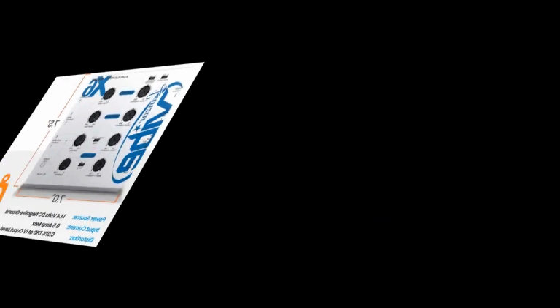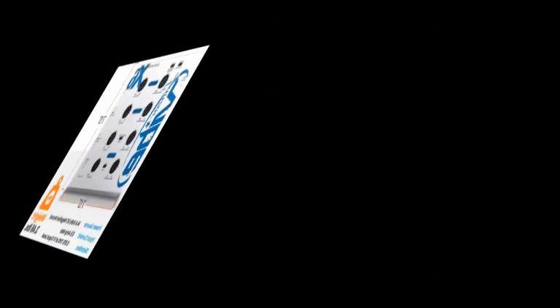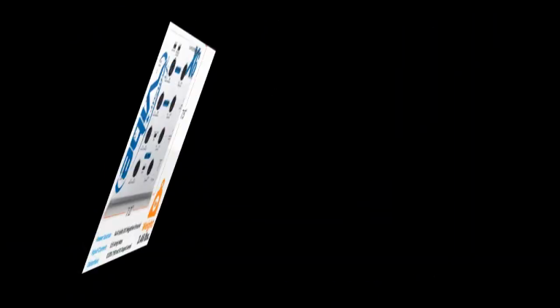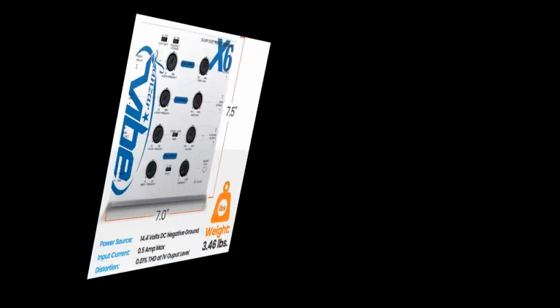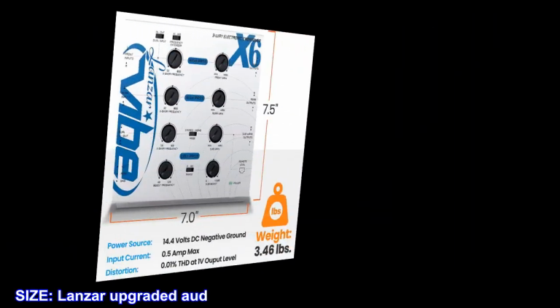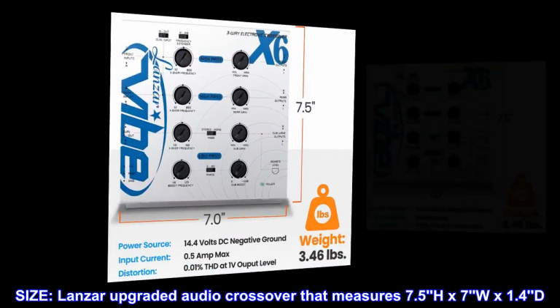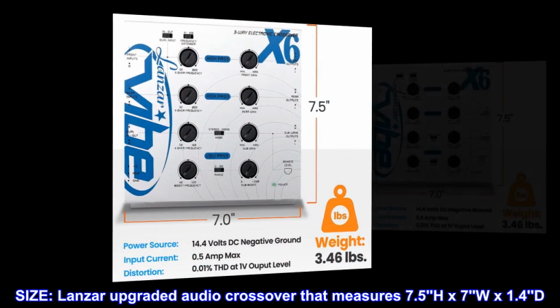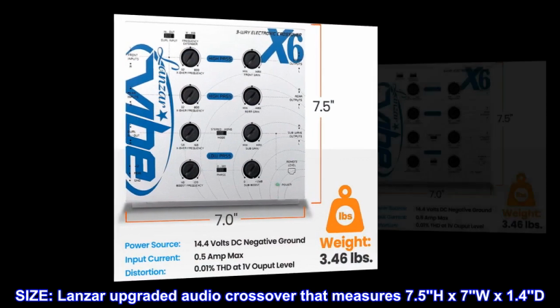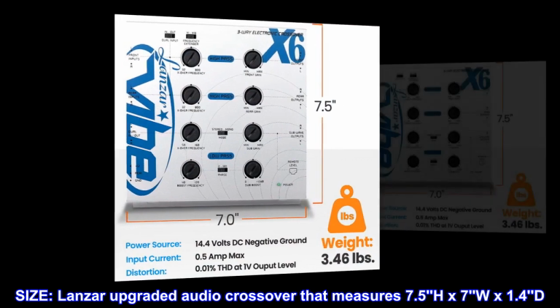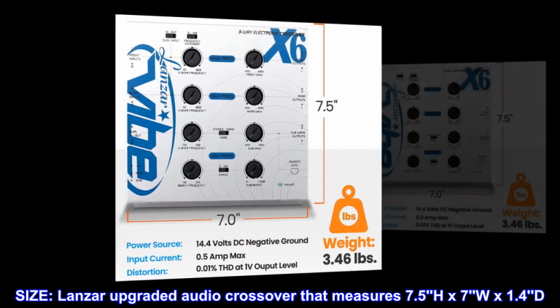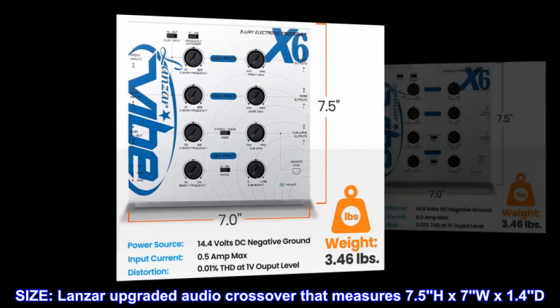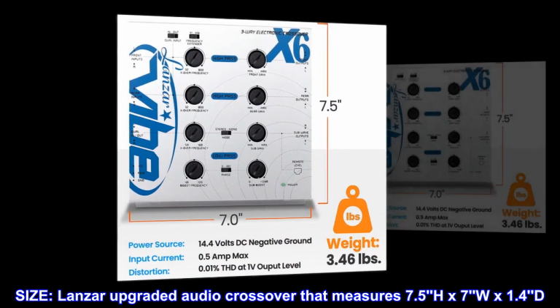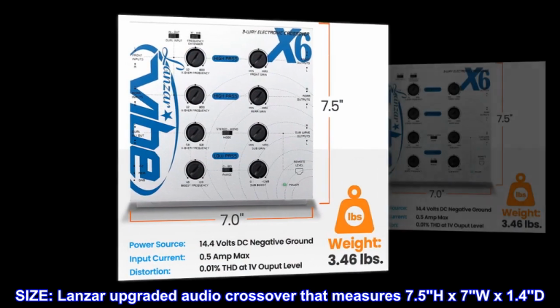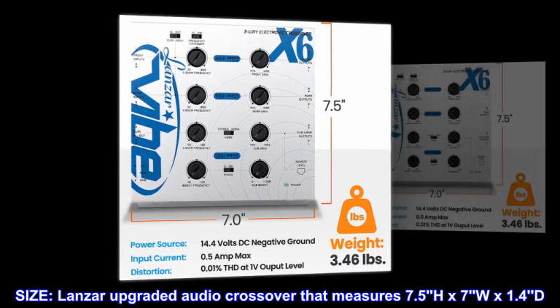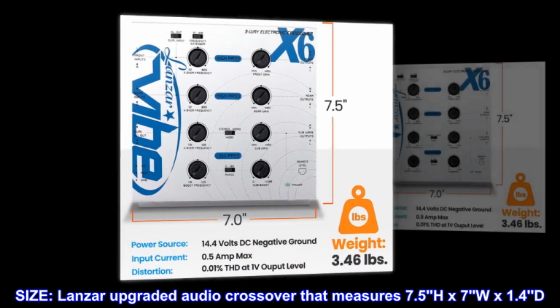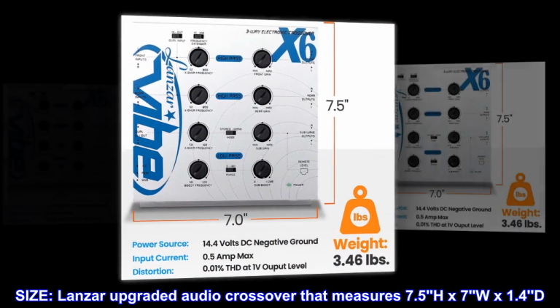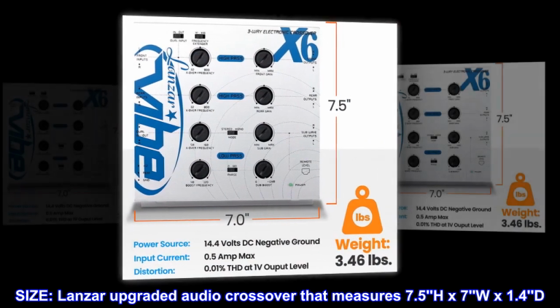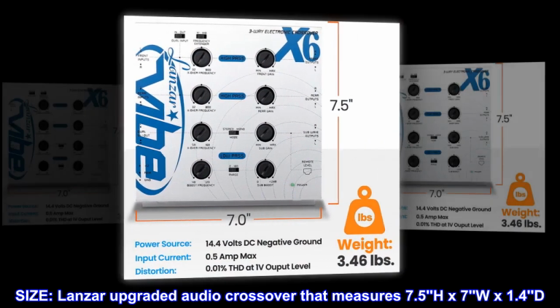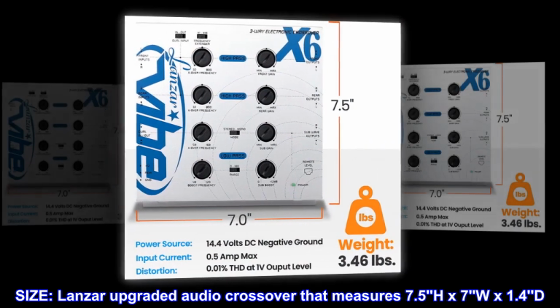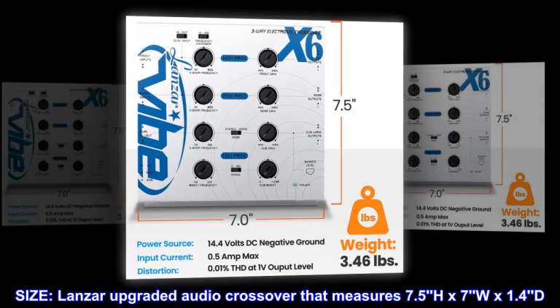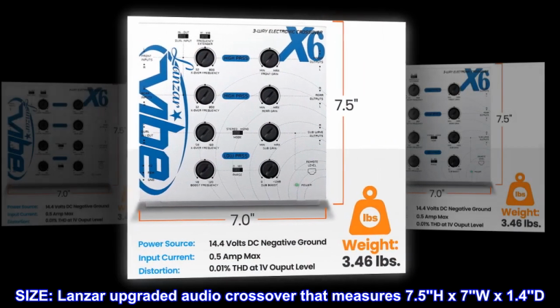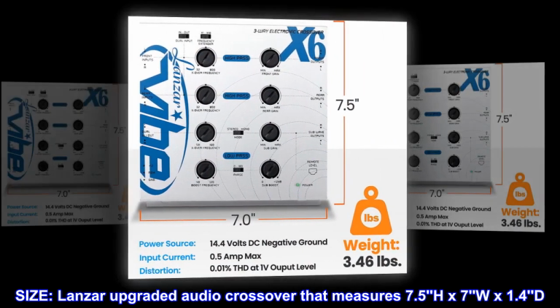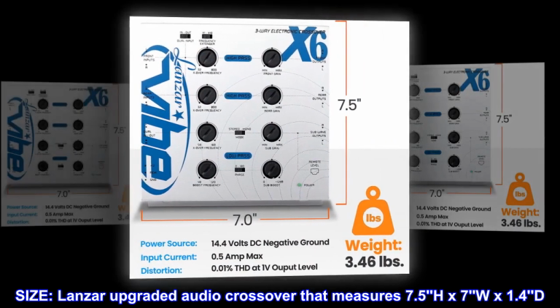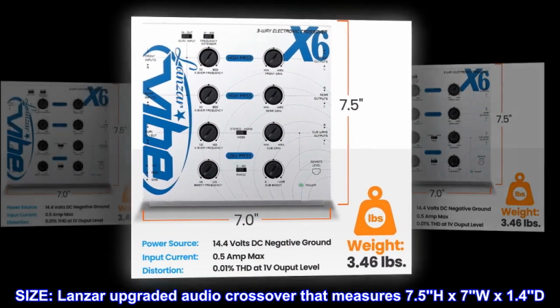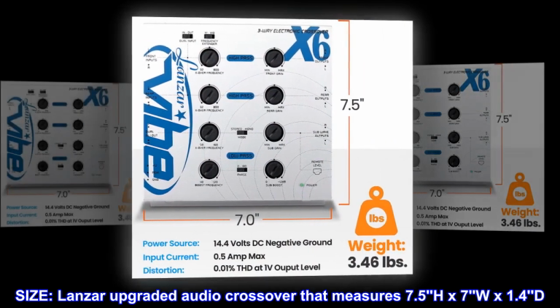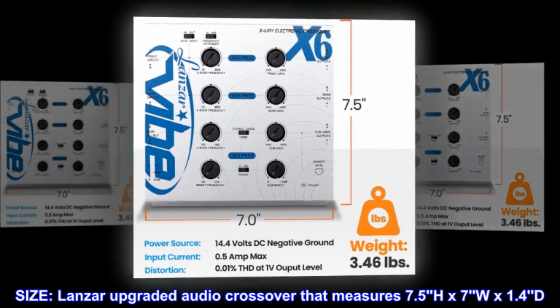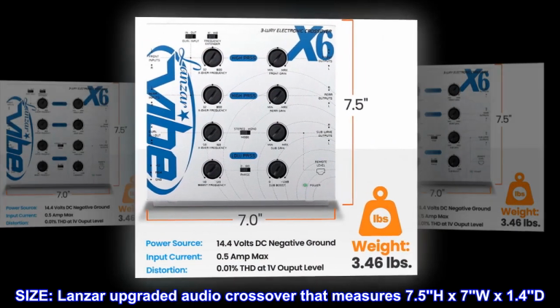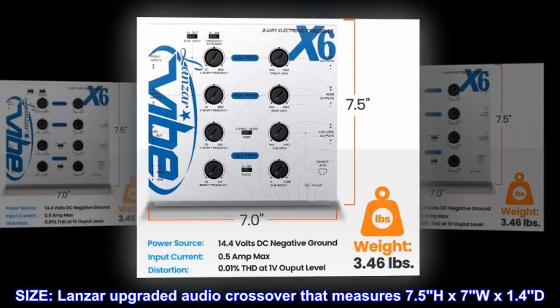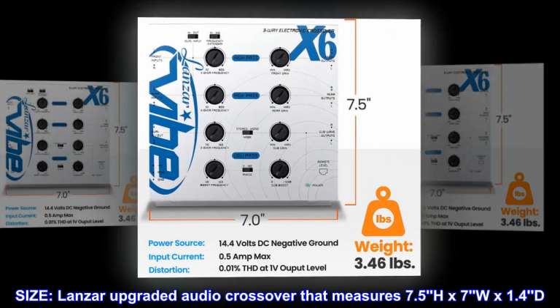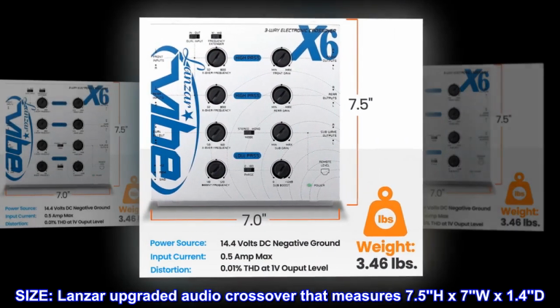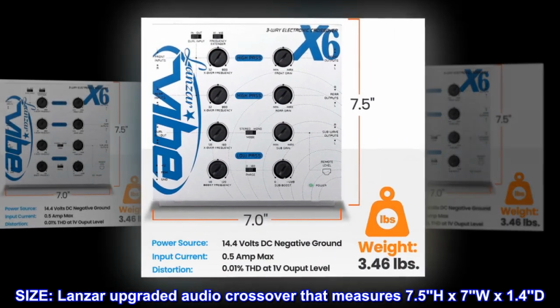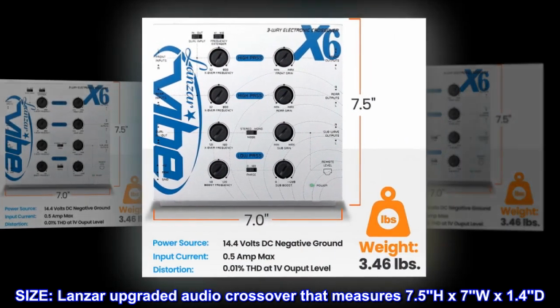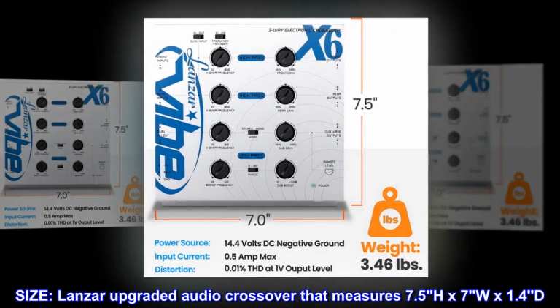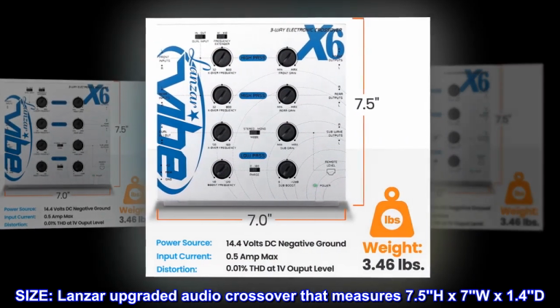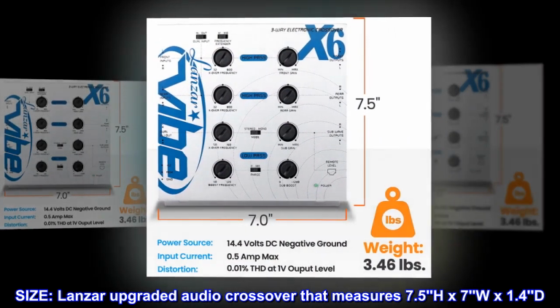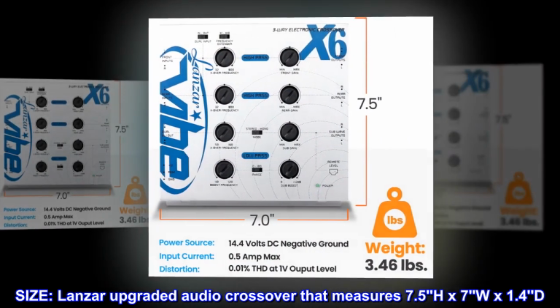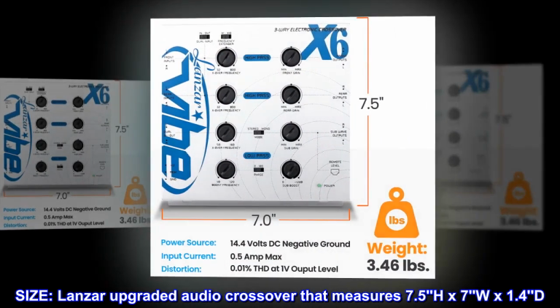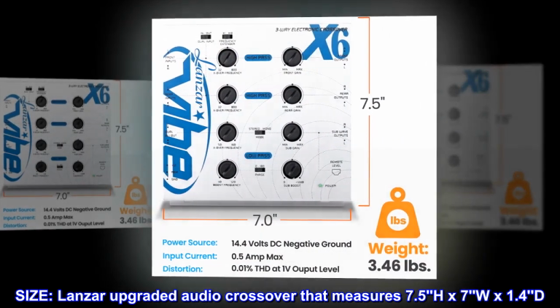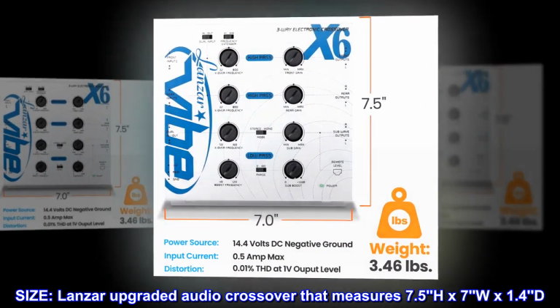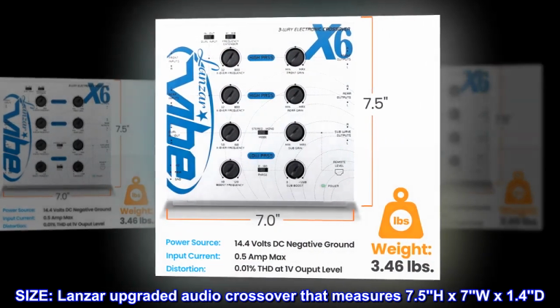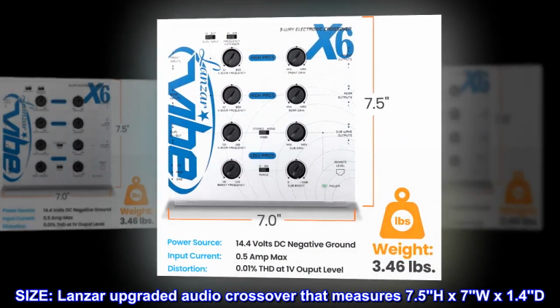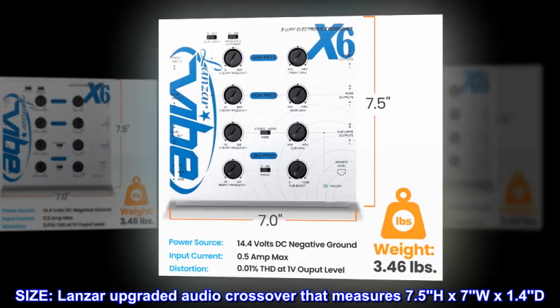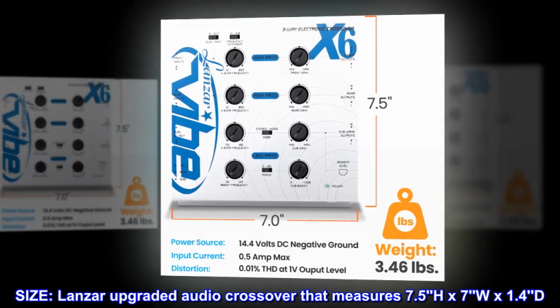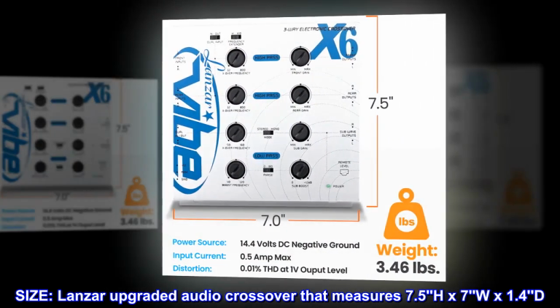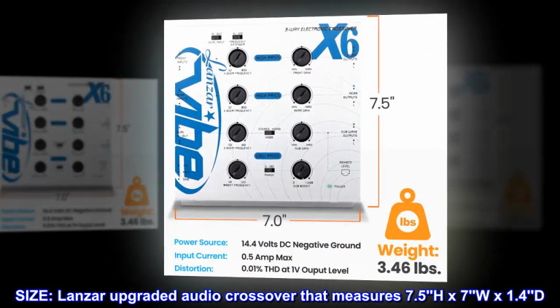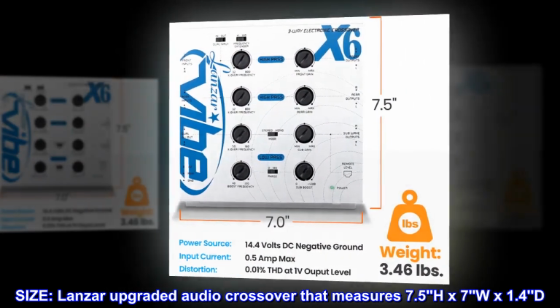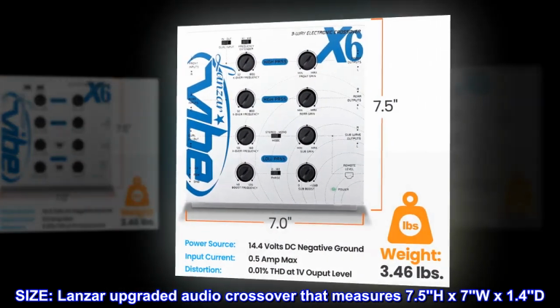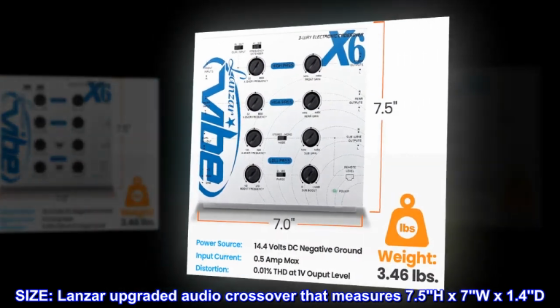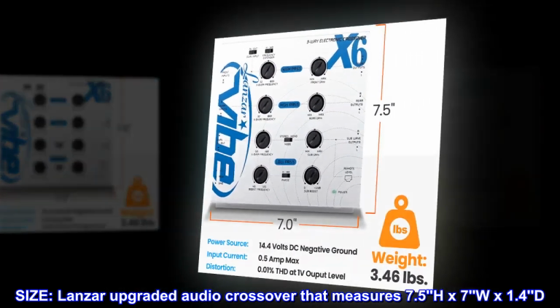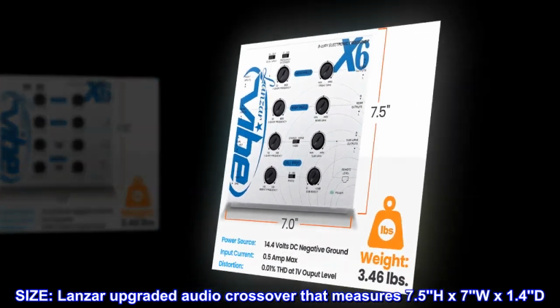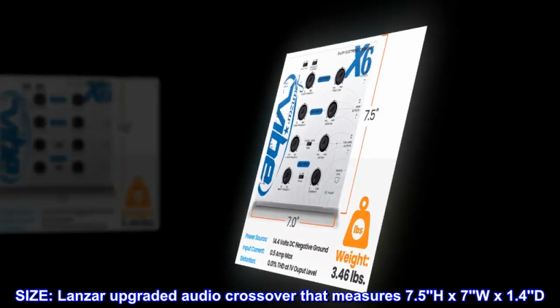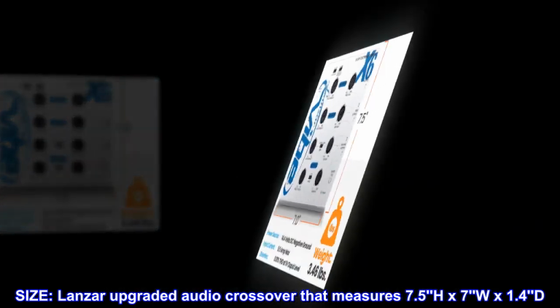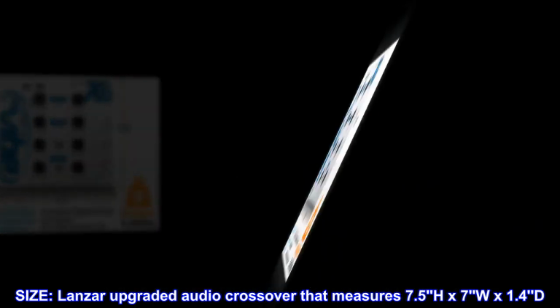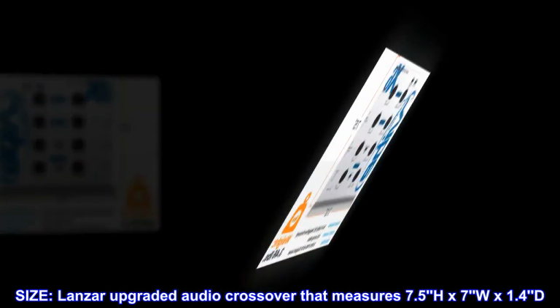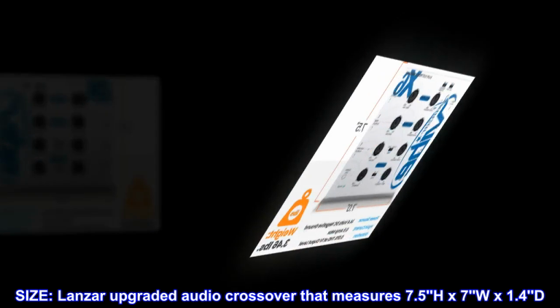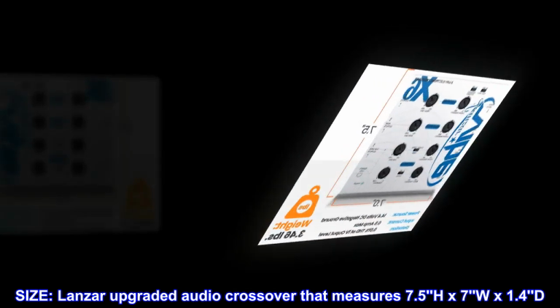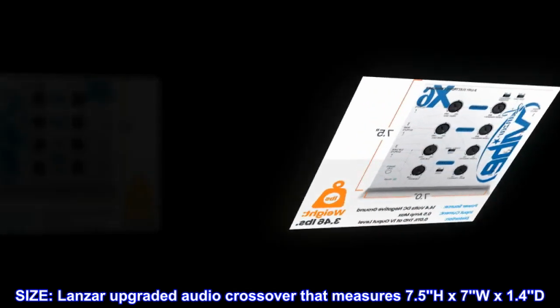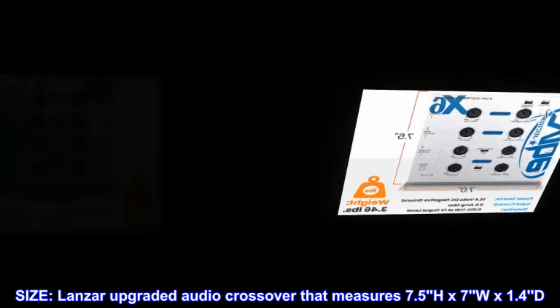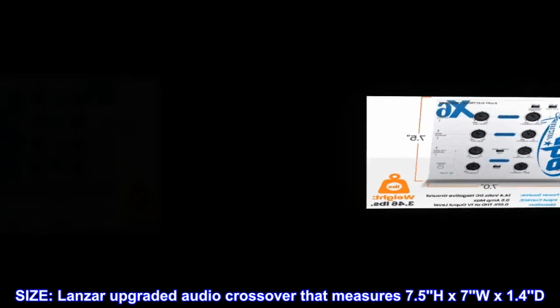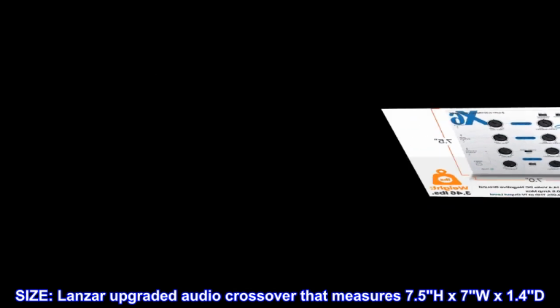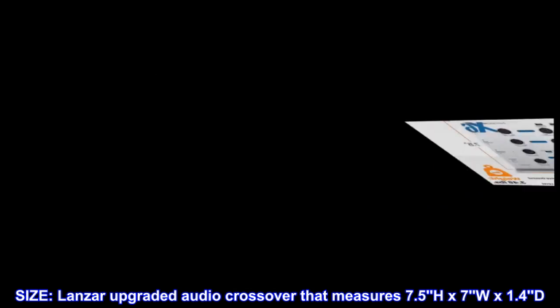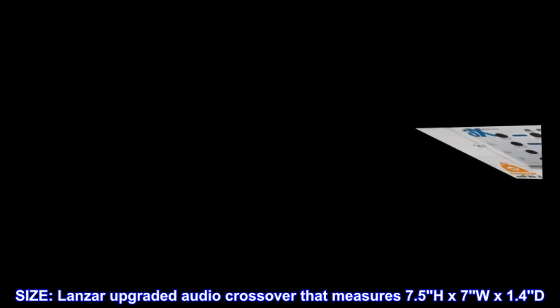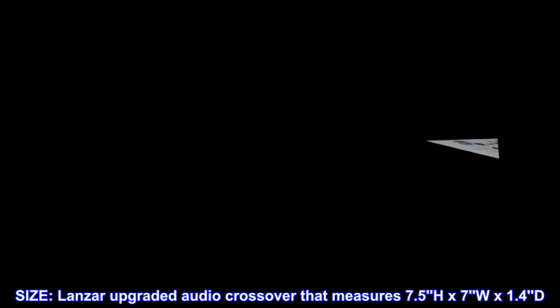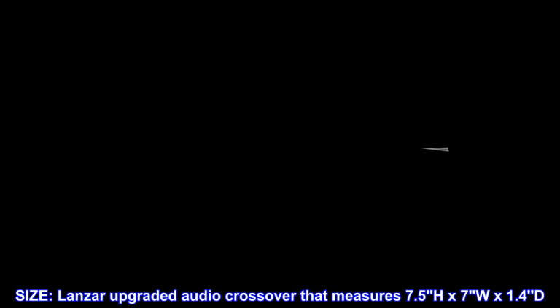Size. The Lanzar upgraded audio crossover measures 7.5 H by 7 W by 1.4 D.